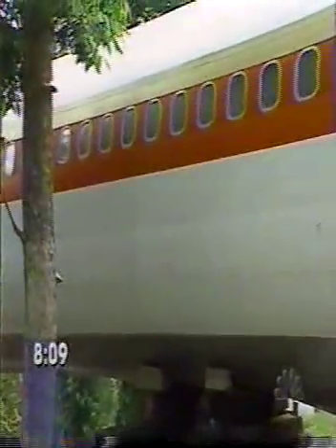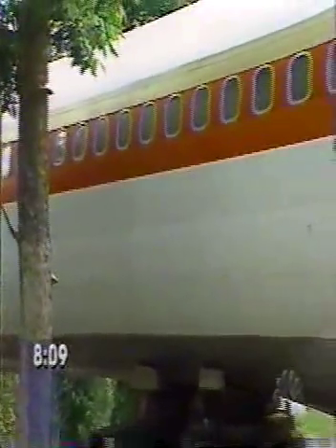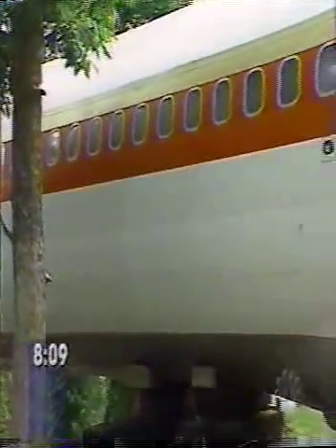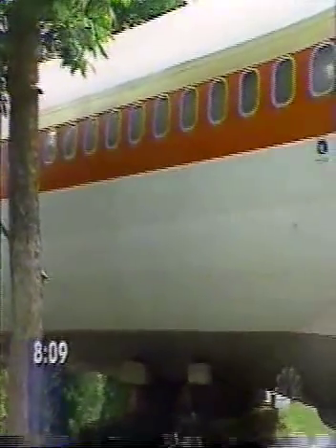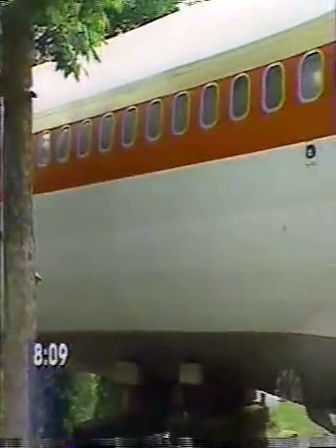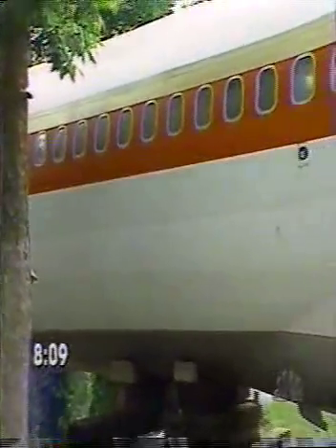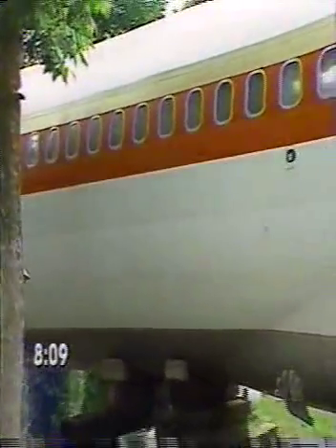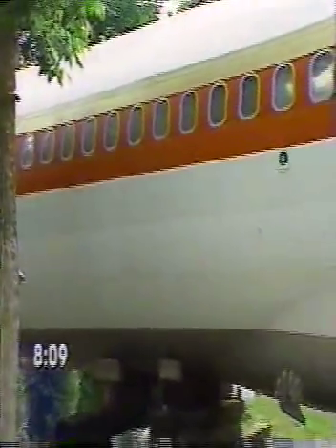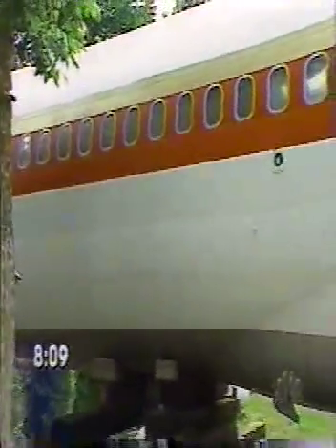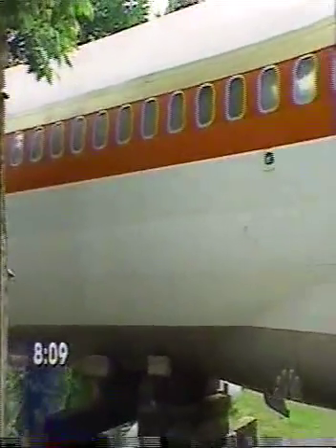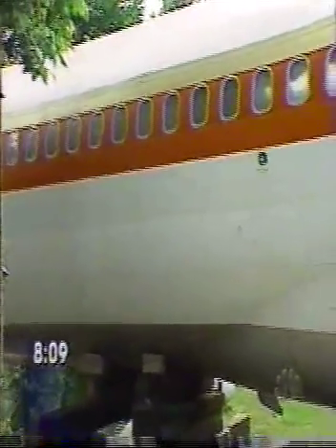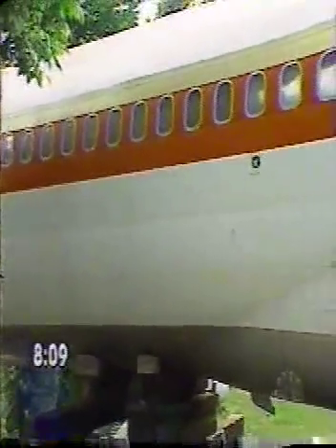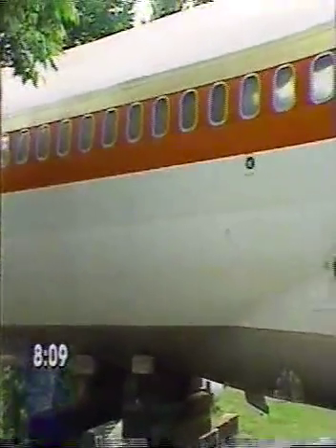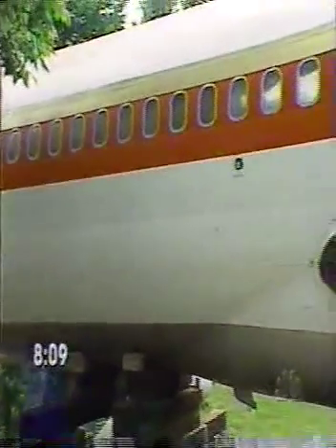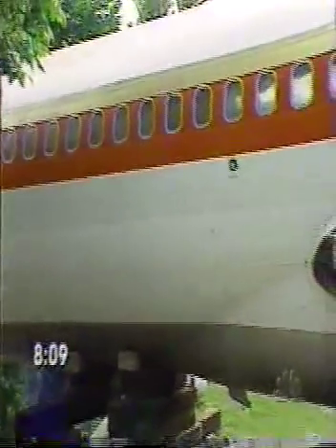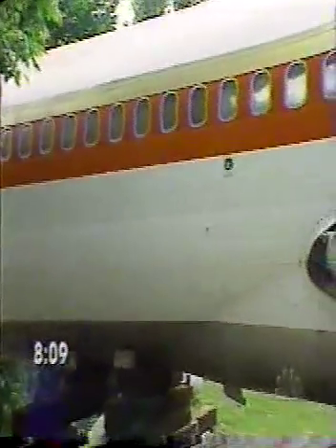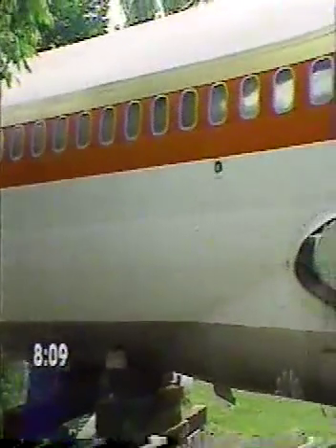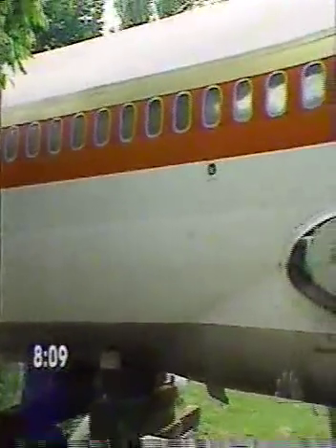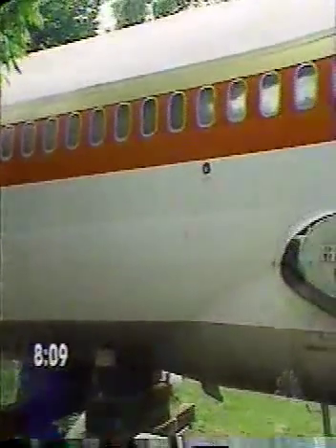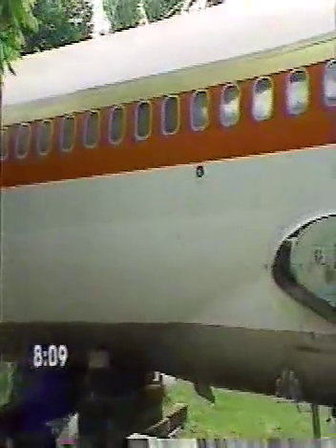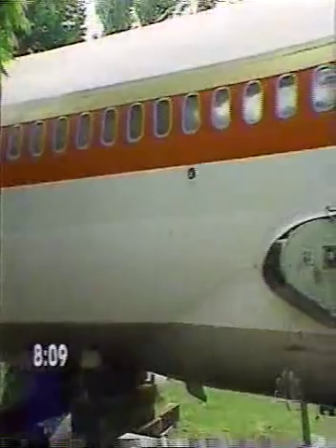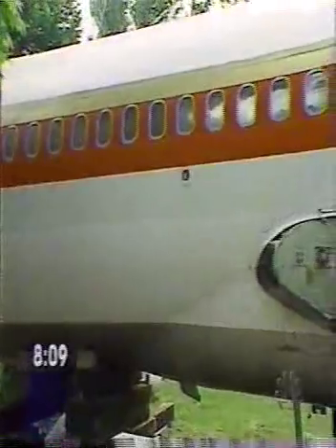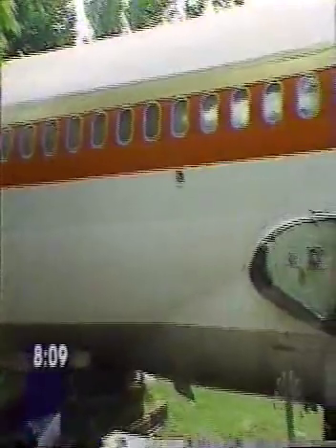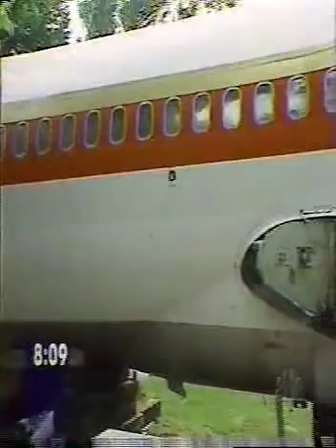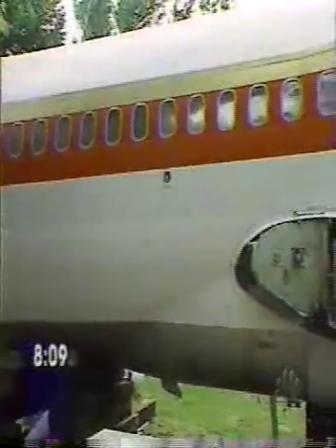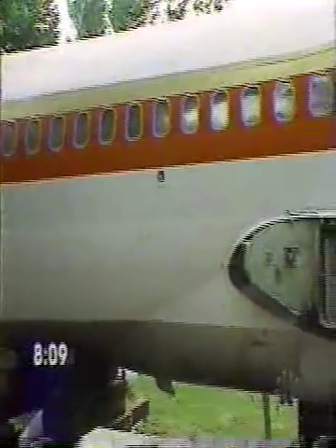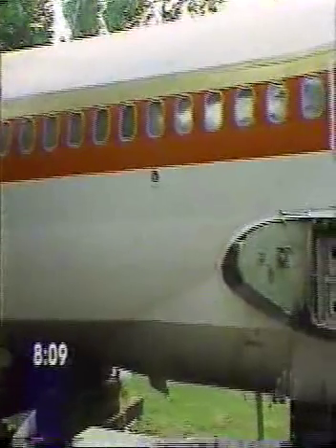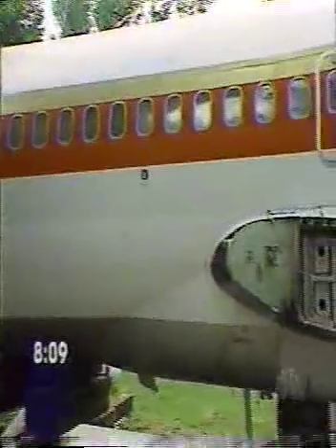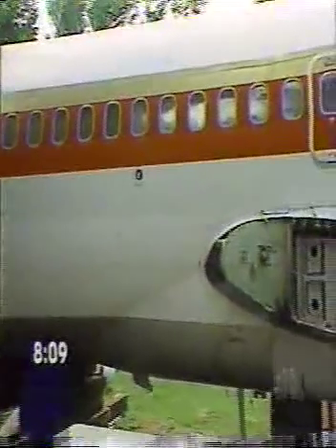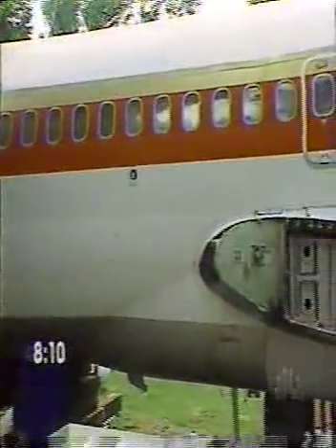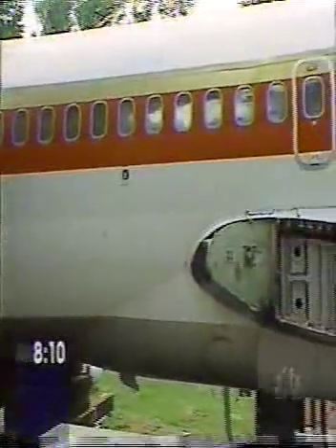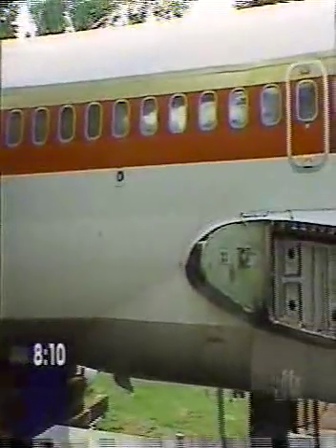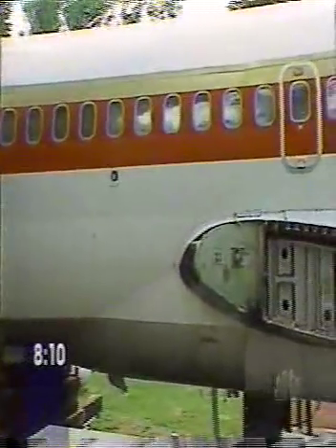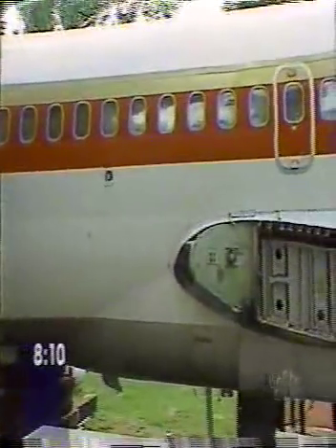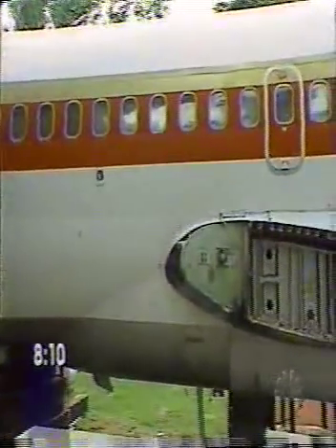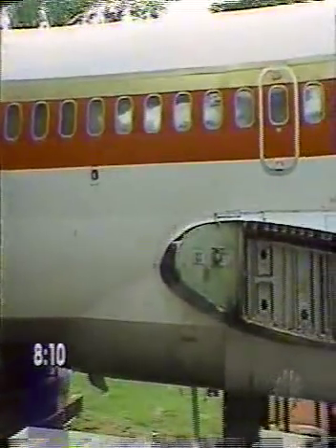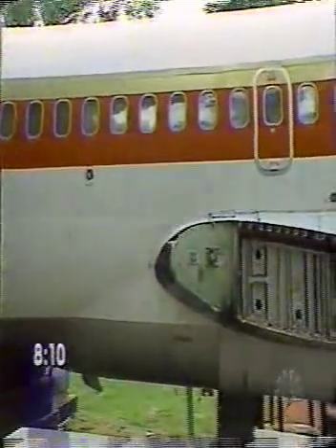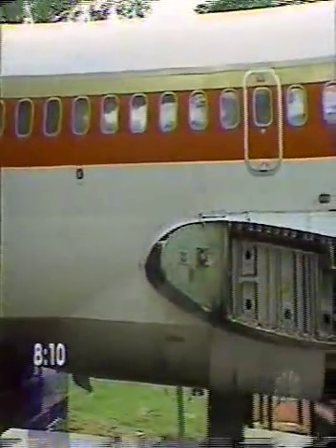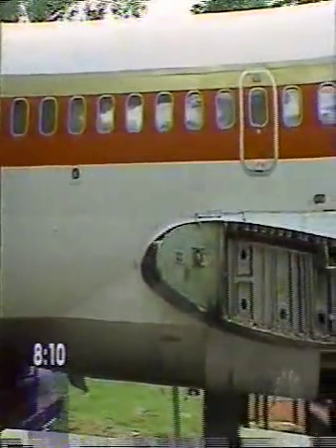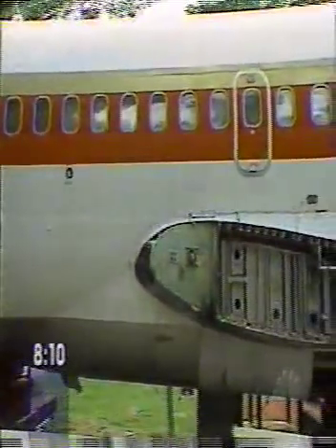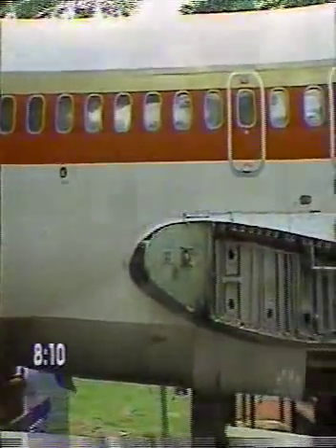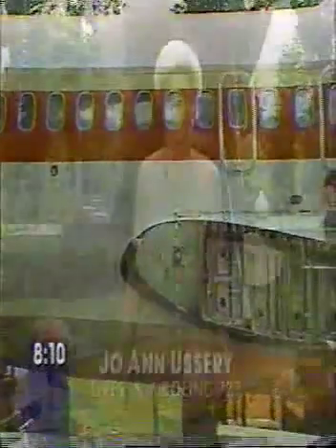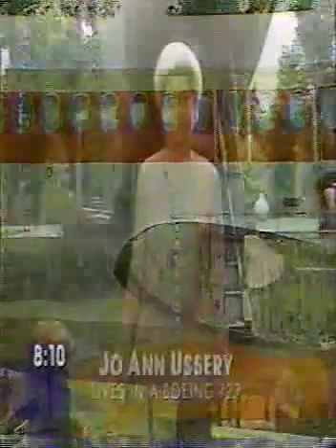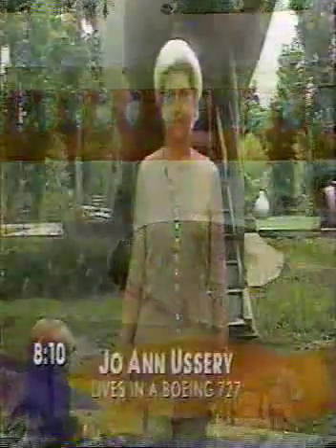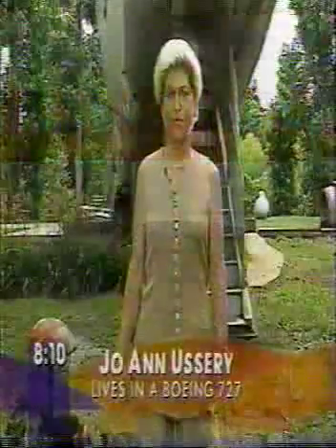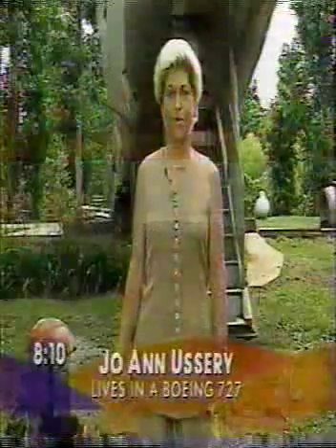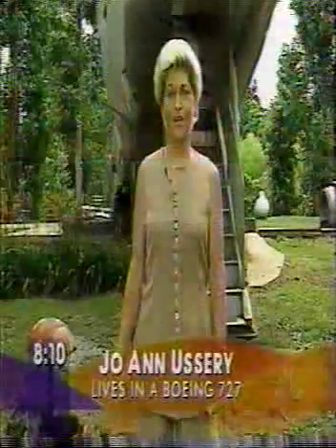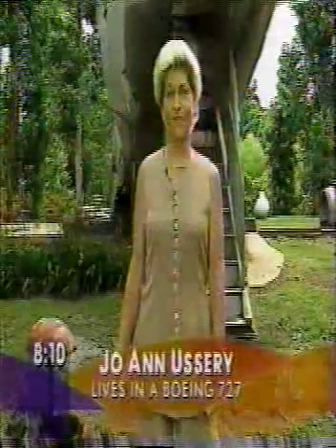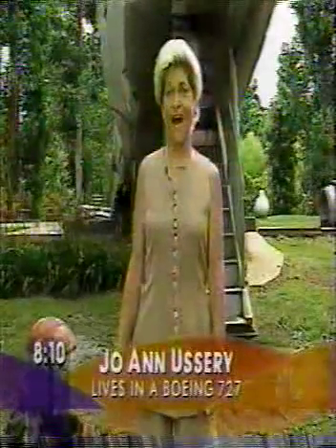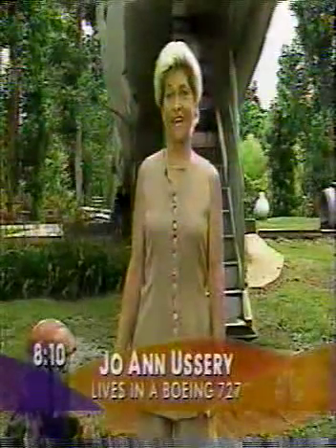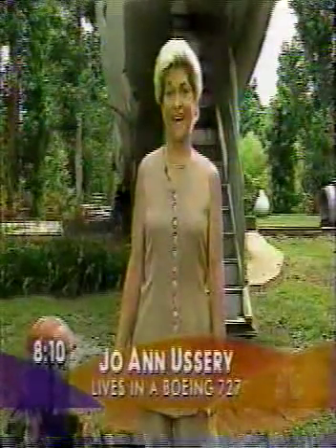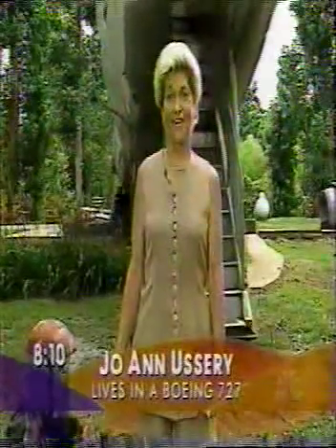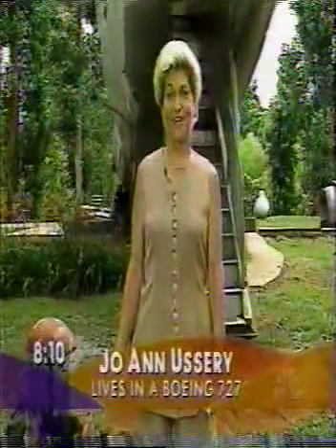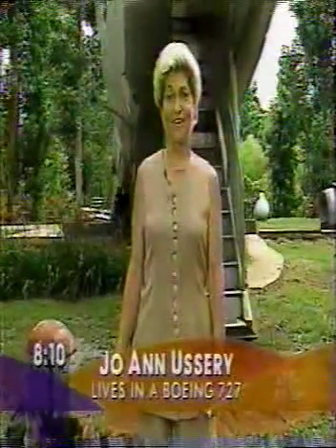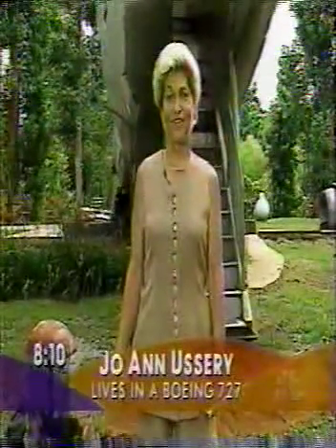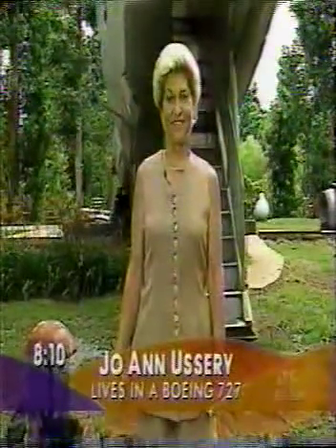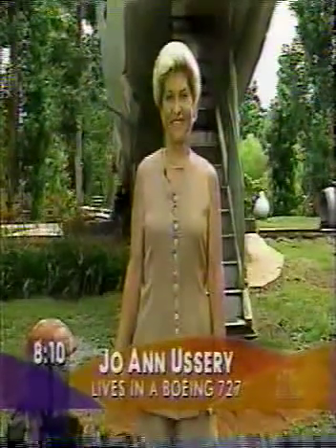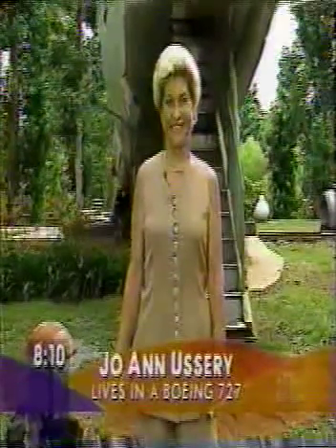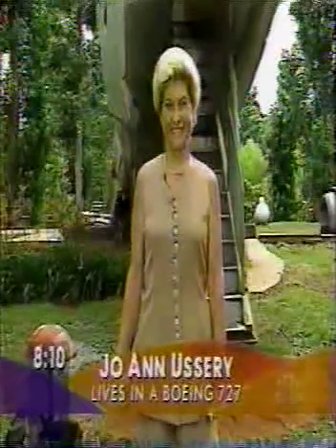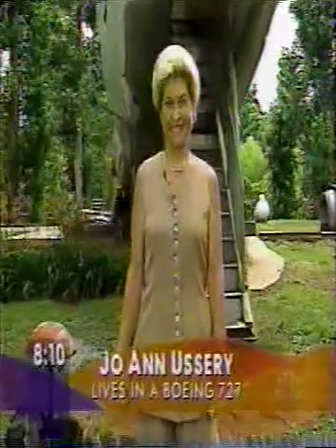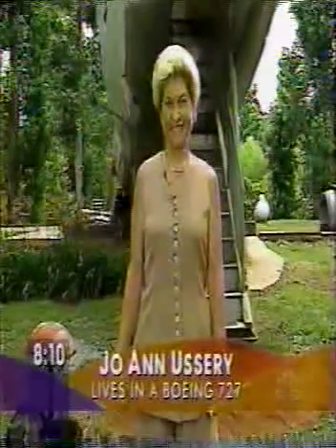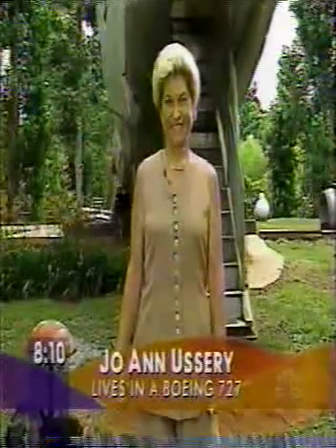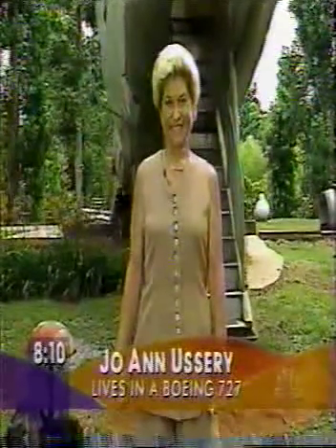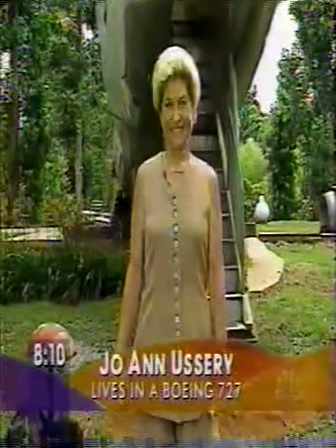She brought all her furniture aboard and is now enjoying life overlooking Whittington Lake. Joanne, good morning. Good morning, Brian. How are you? I'm fine, thank you.